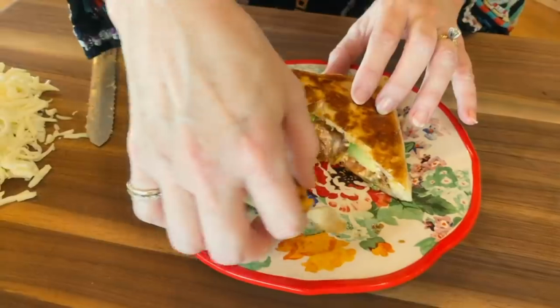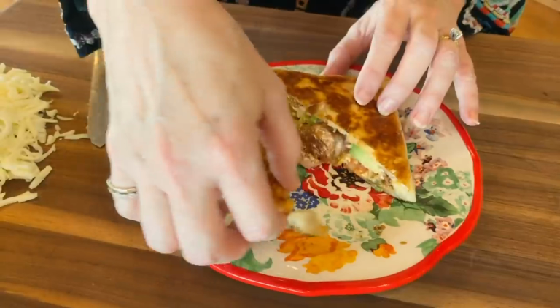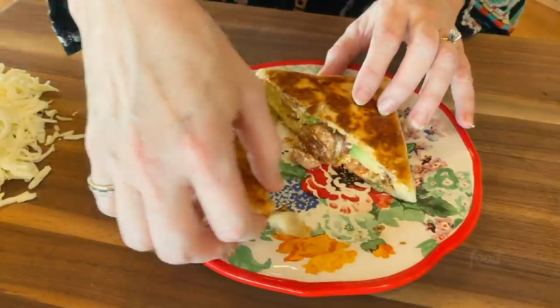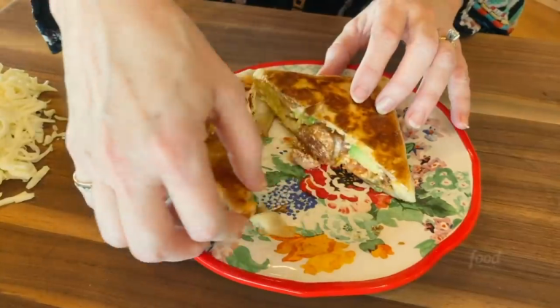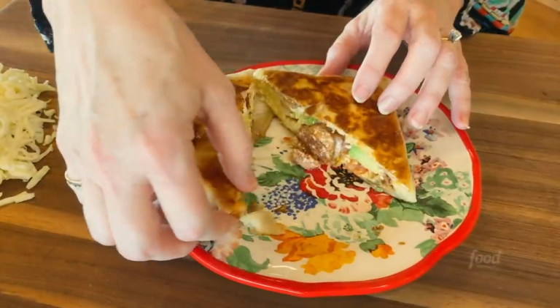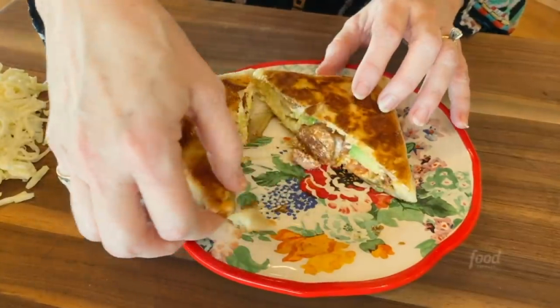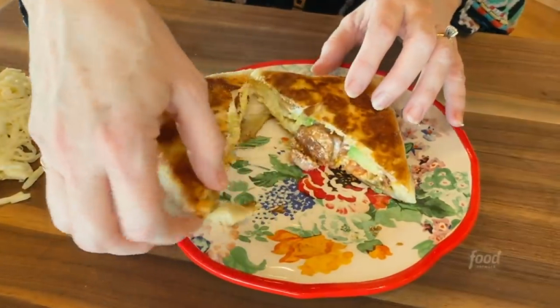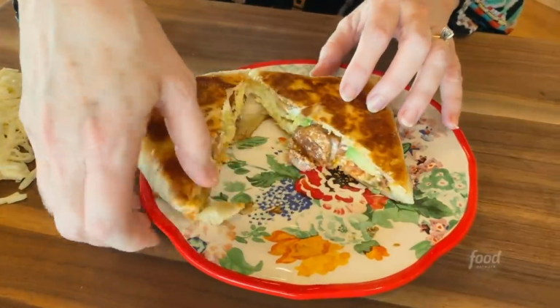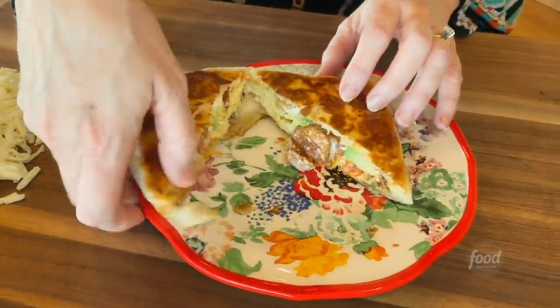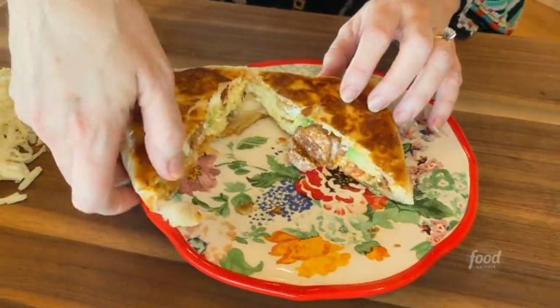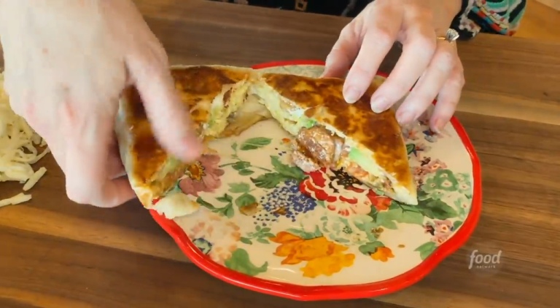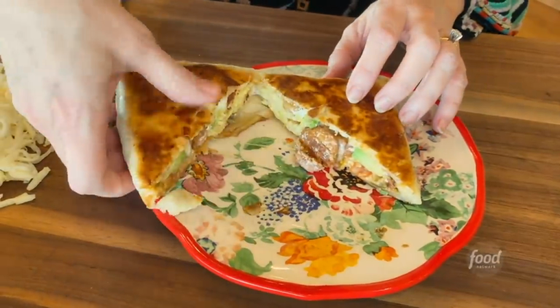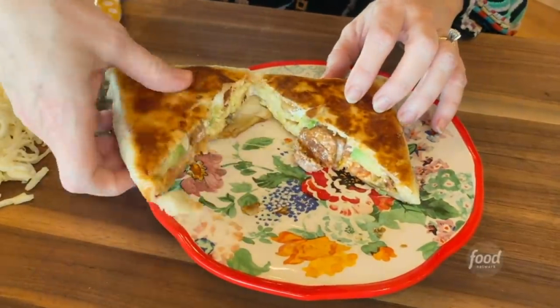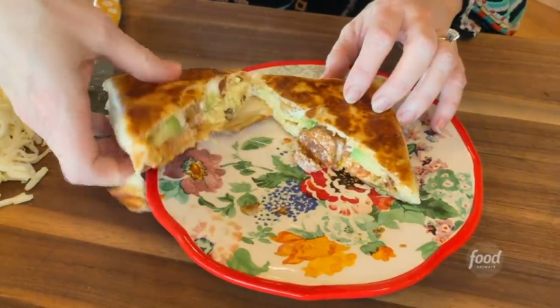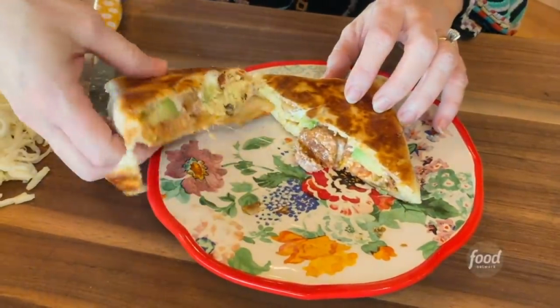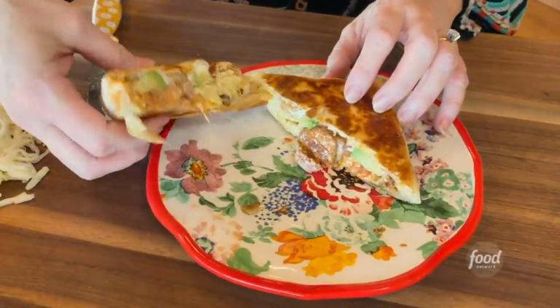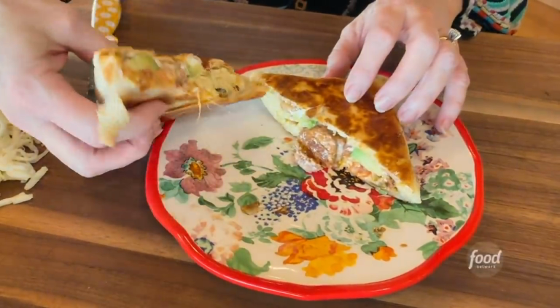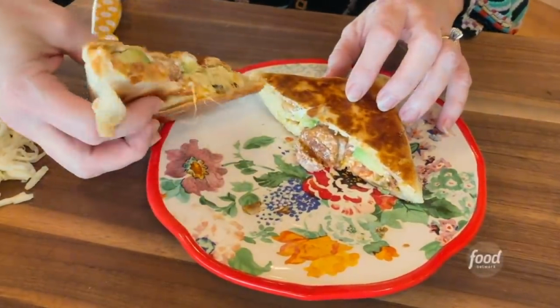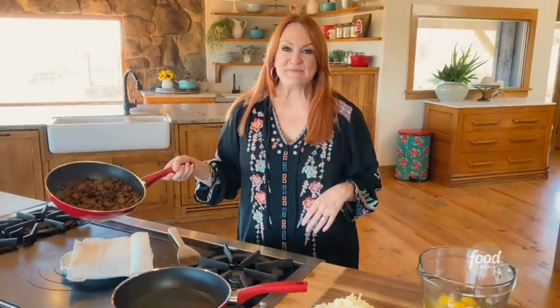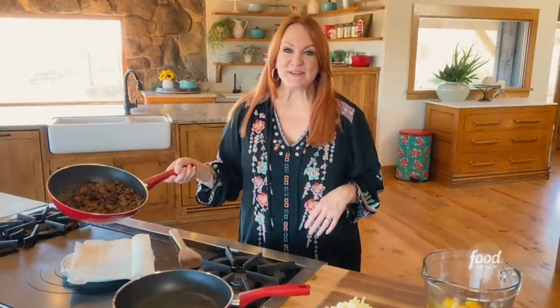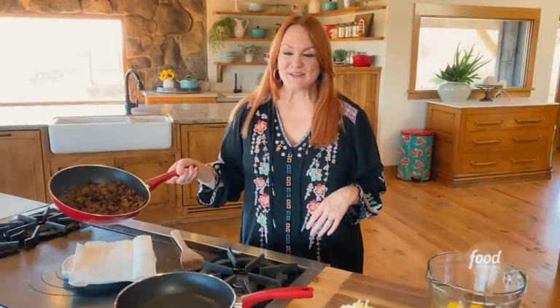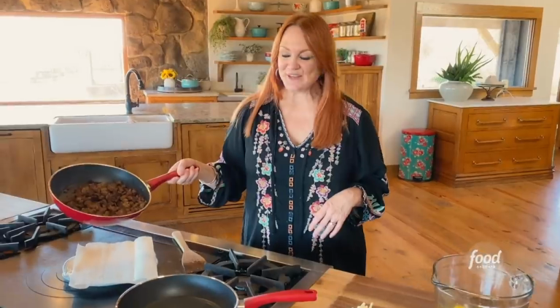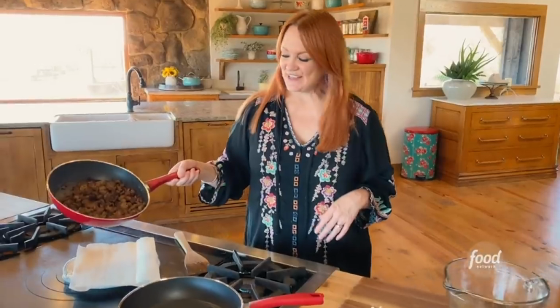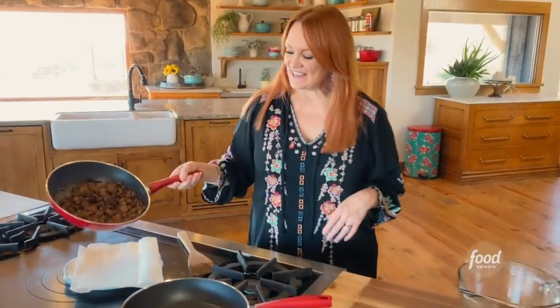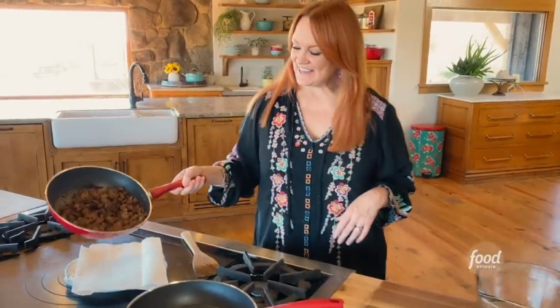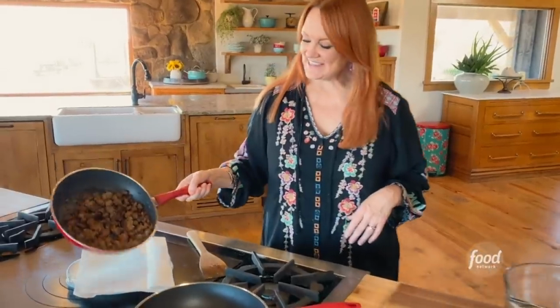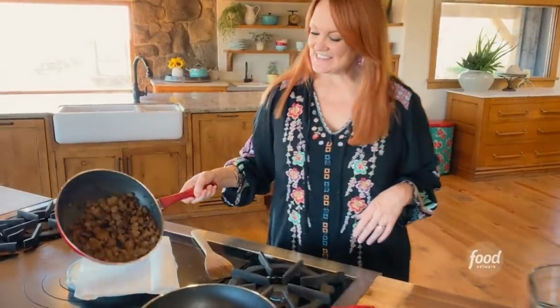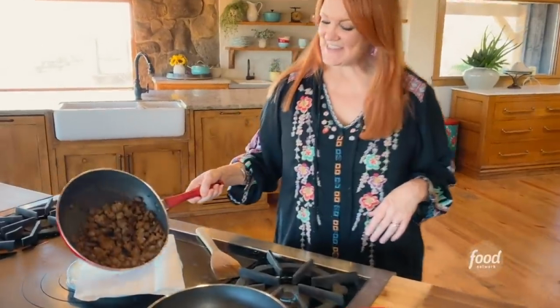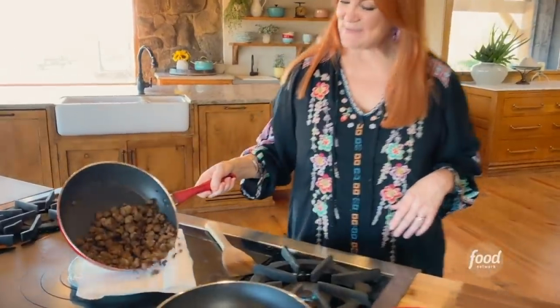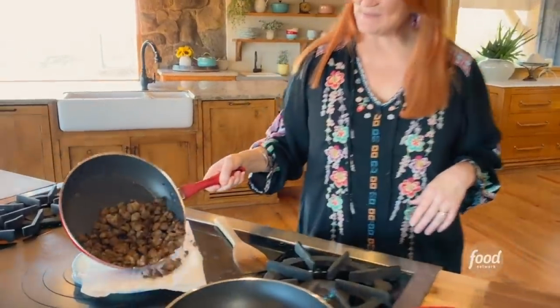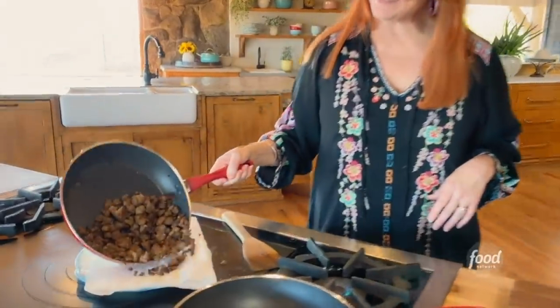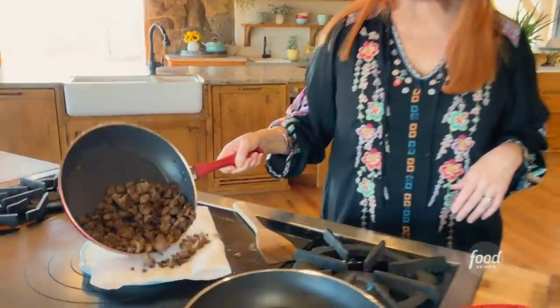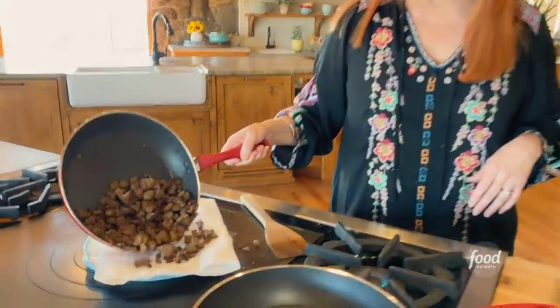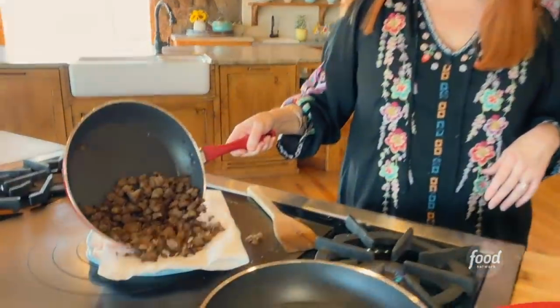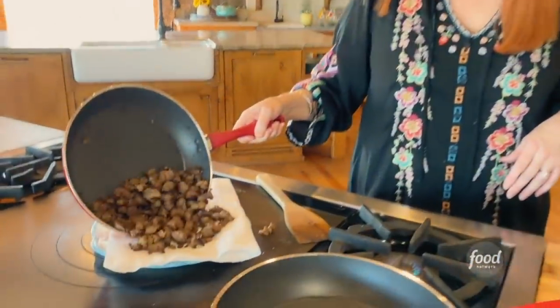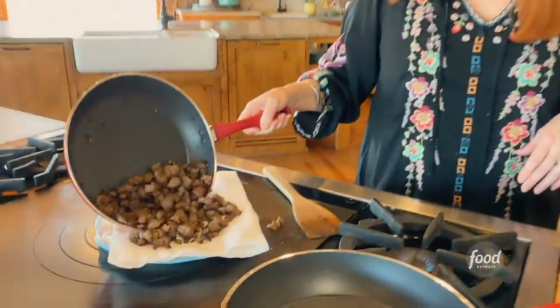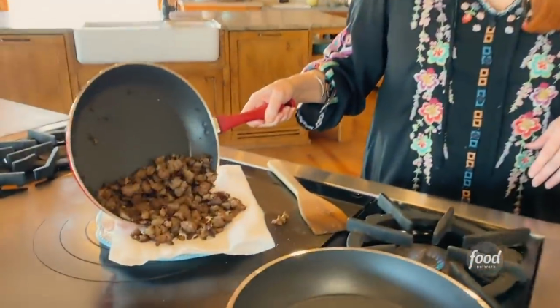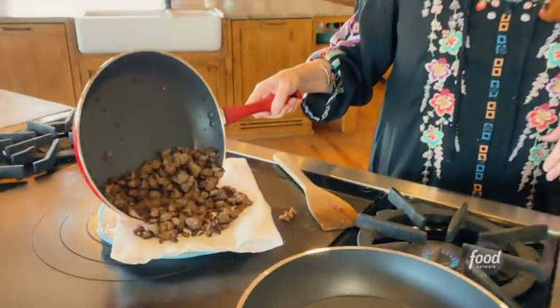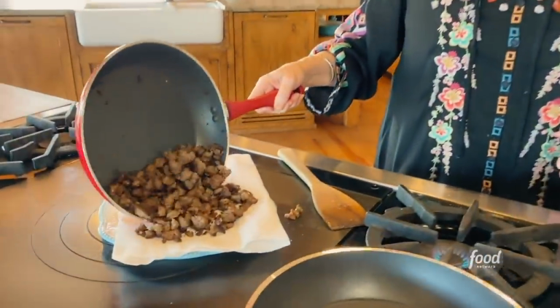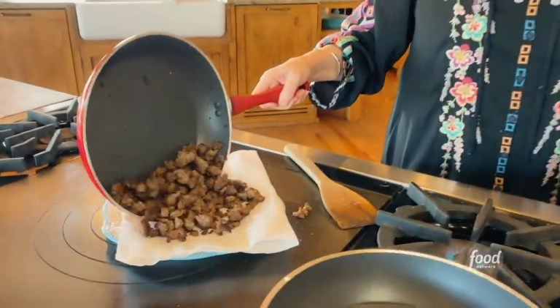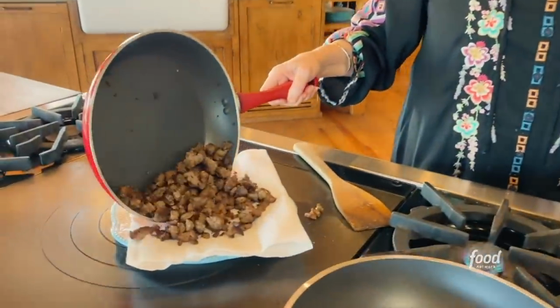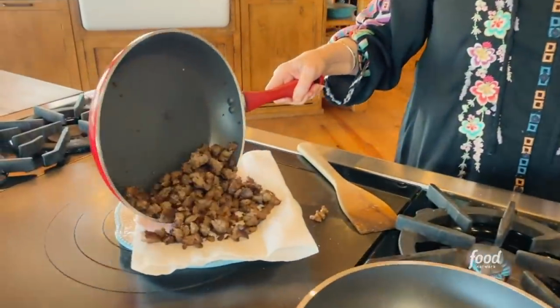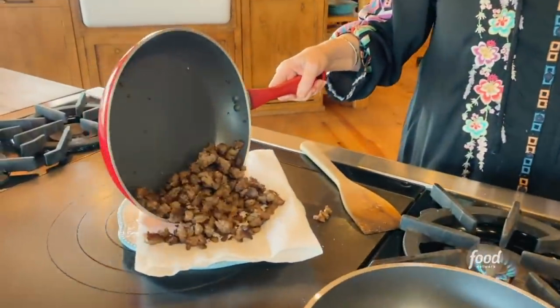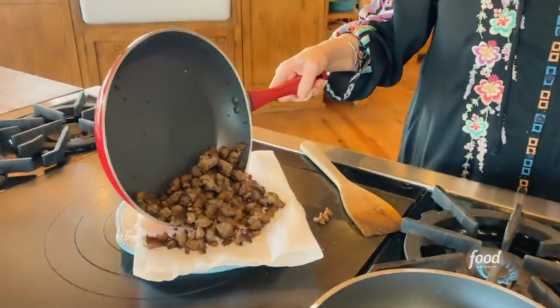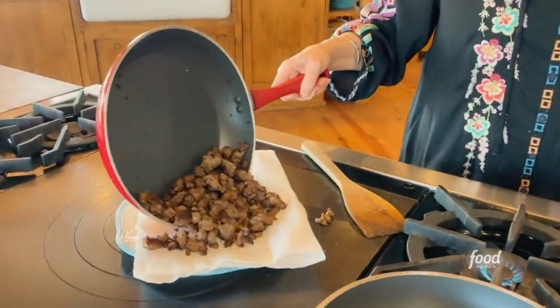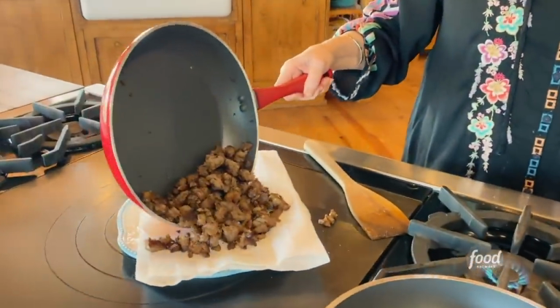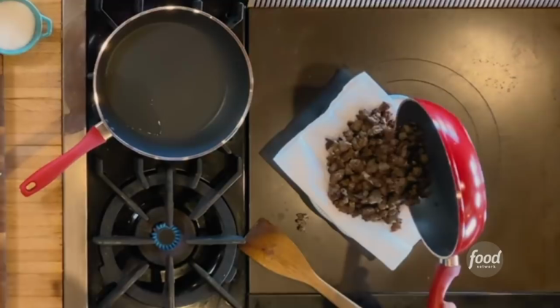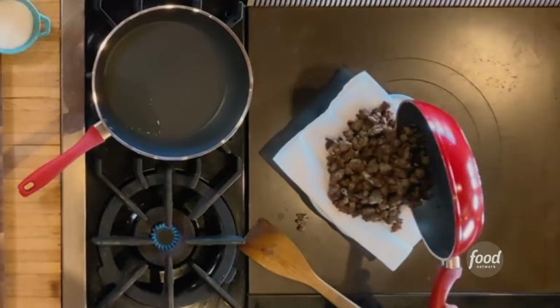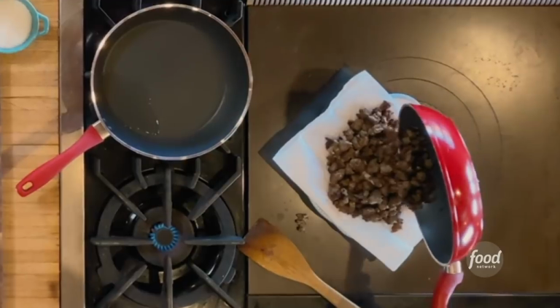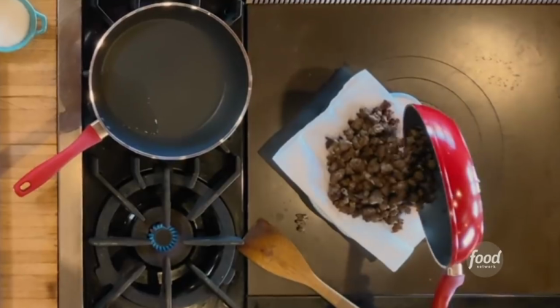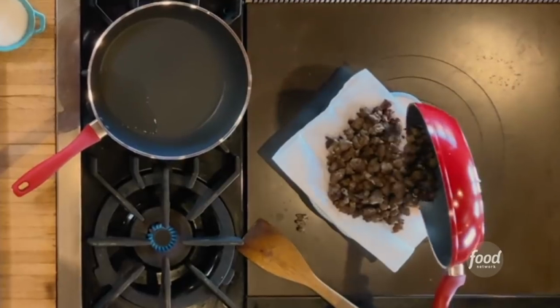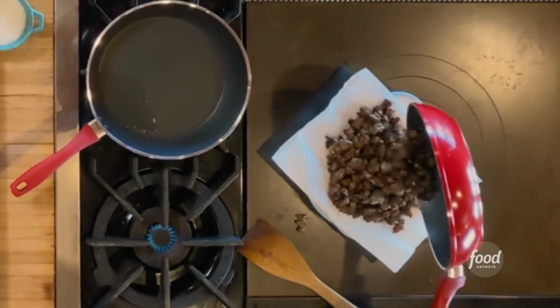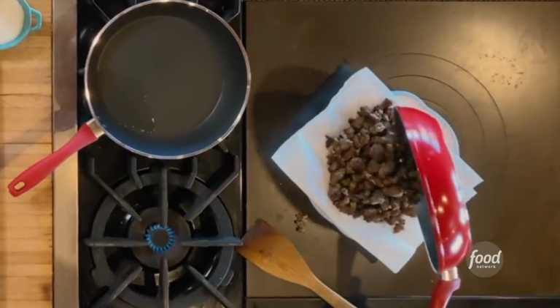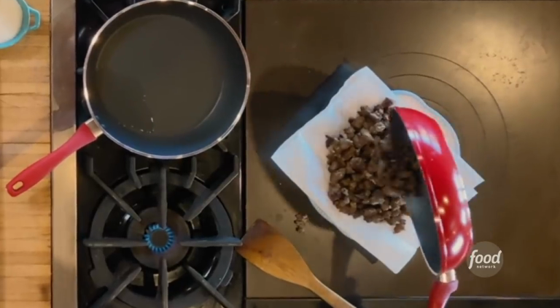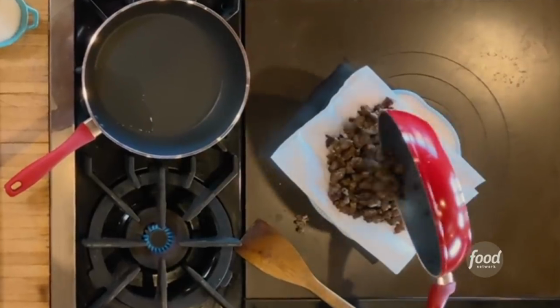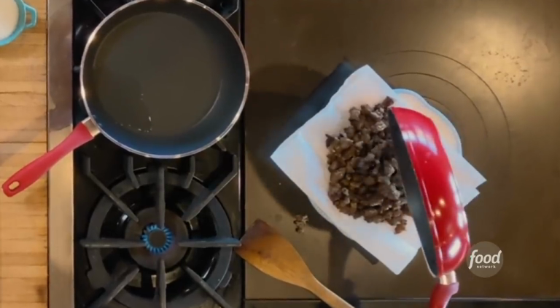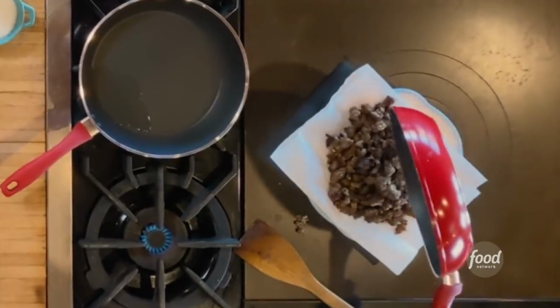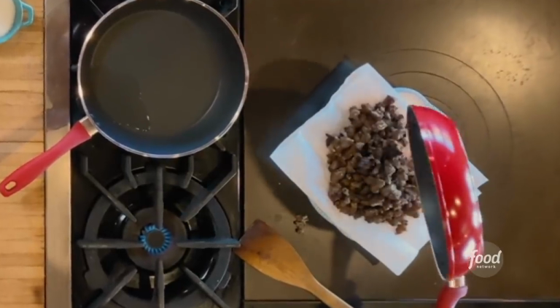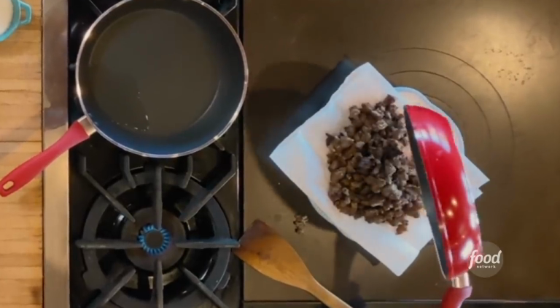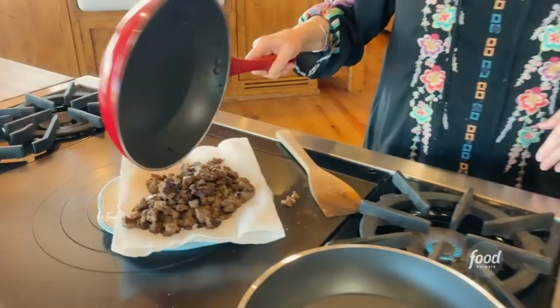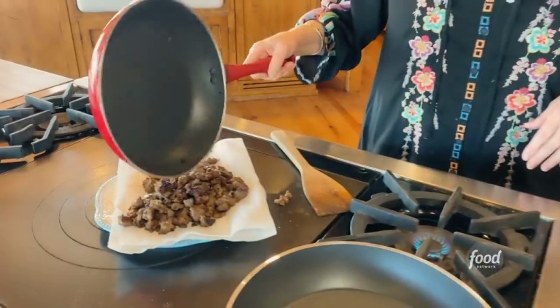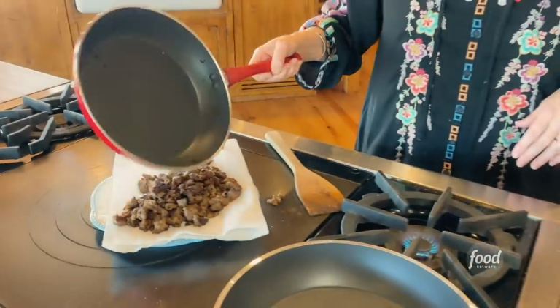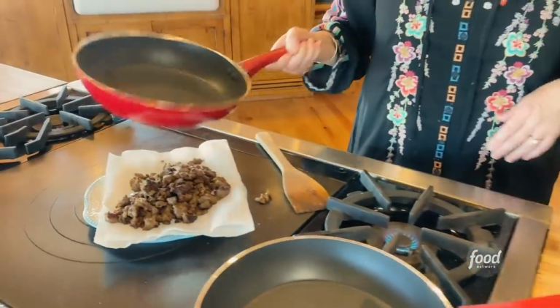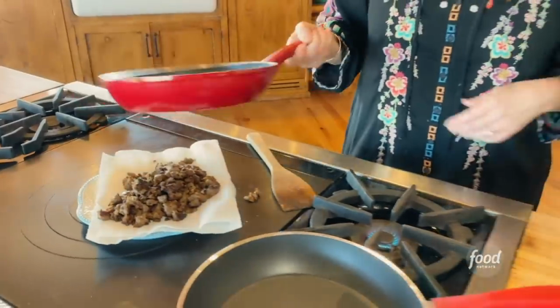Crispy morning wraps. So I've been cooking some sausage, just regular breakfast sausage. I kind of crumbled it into big chunks.